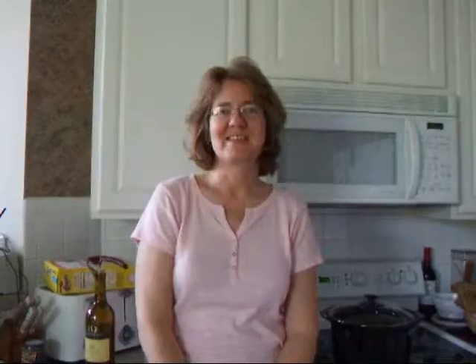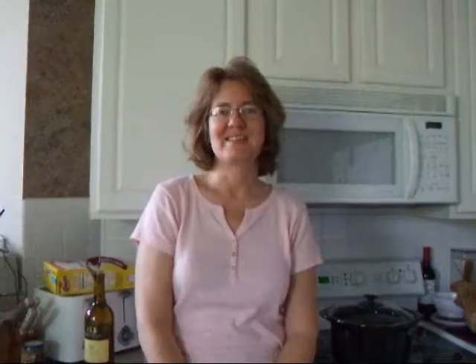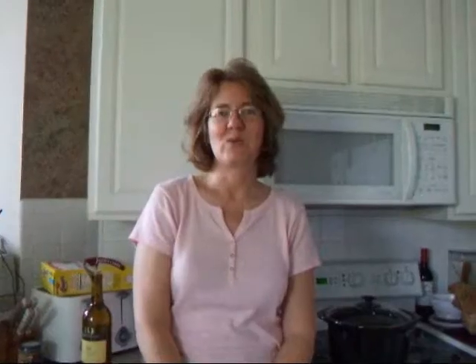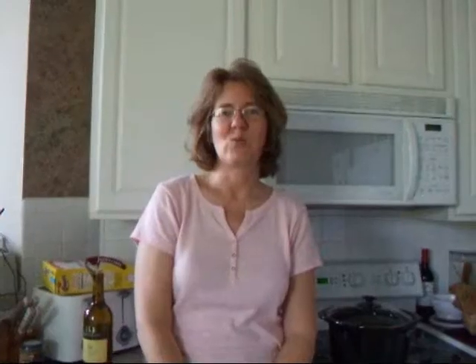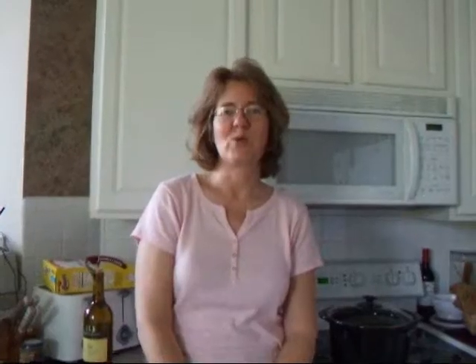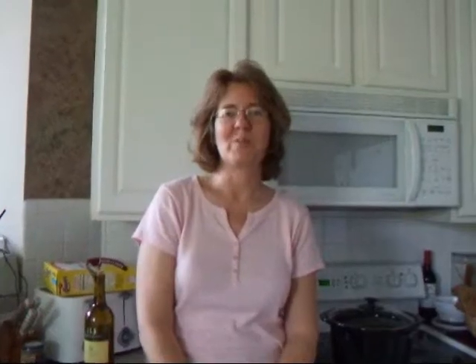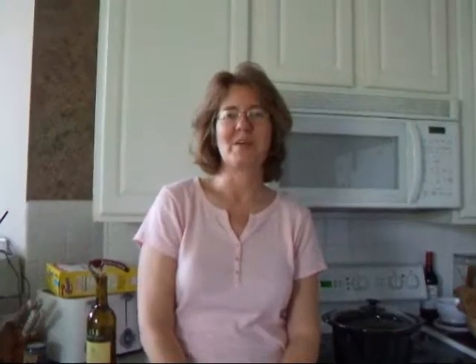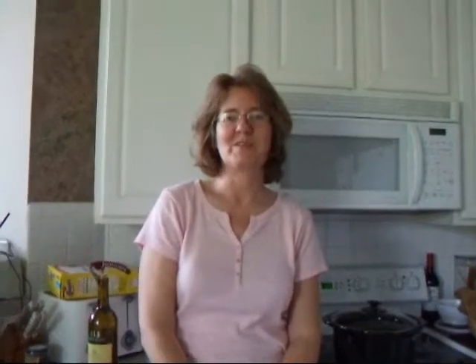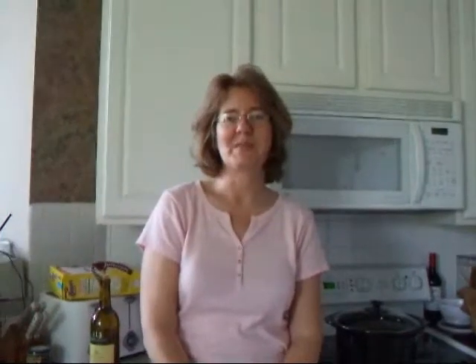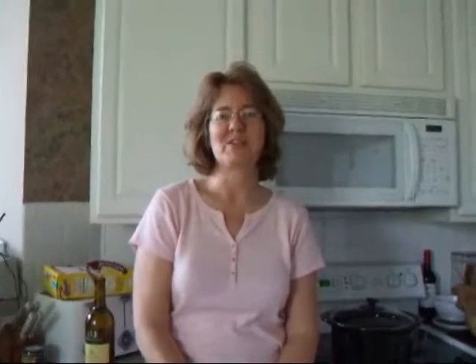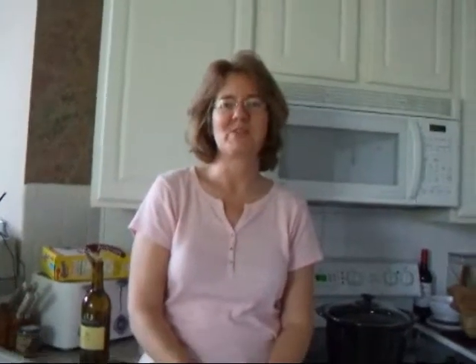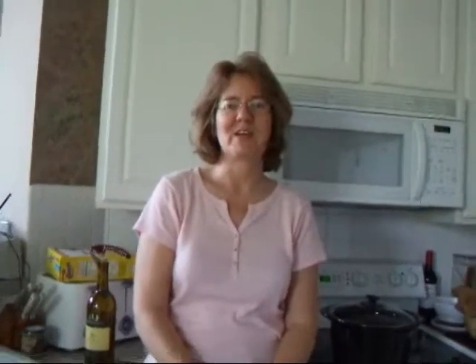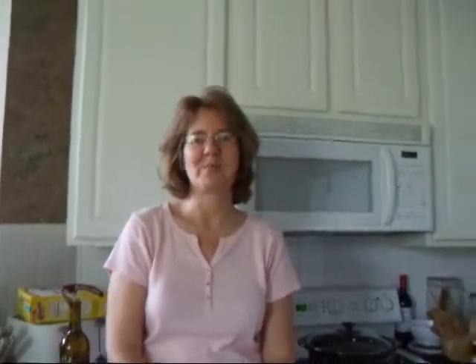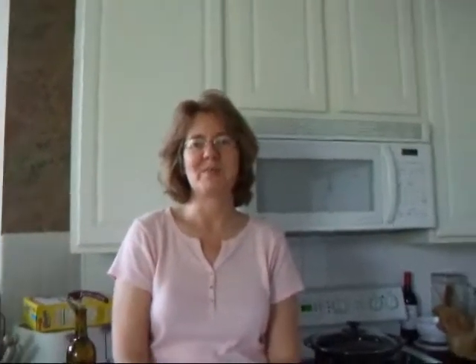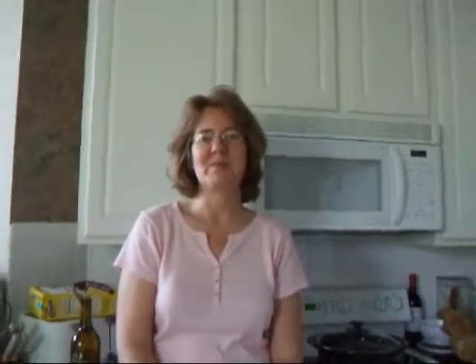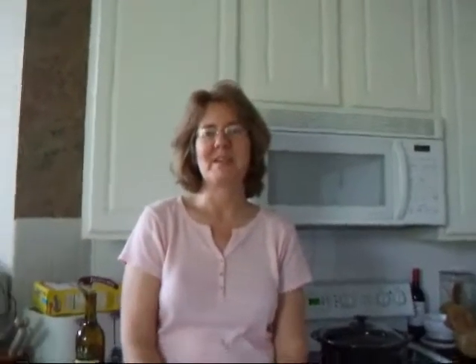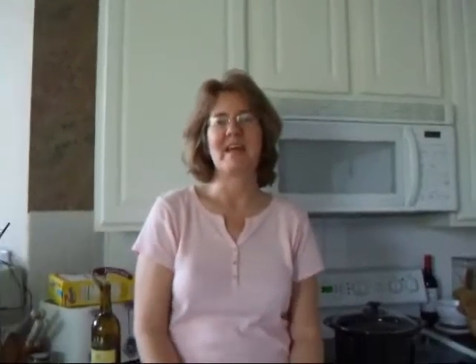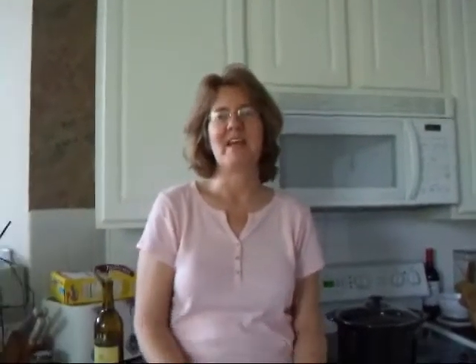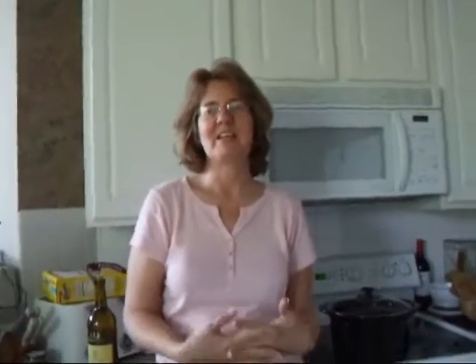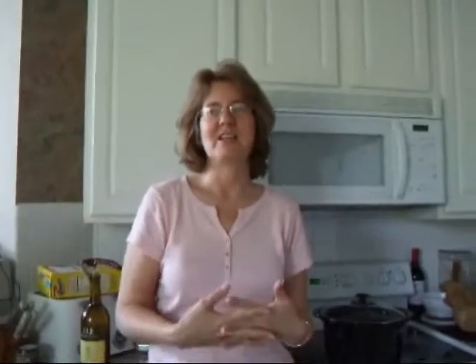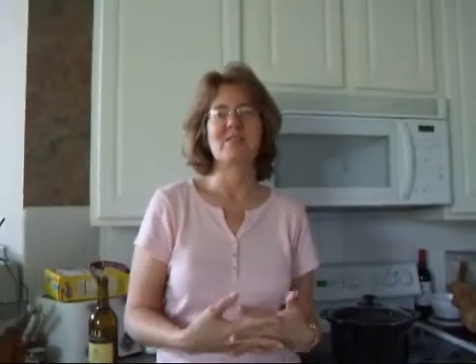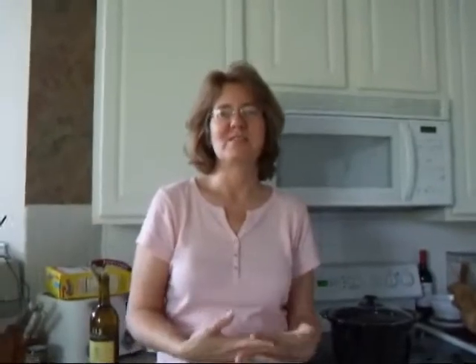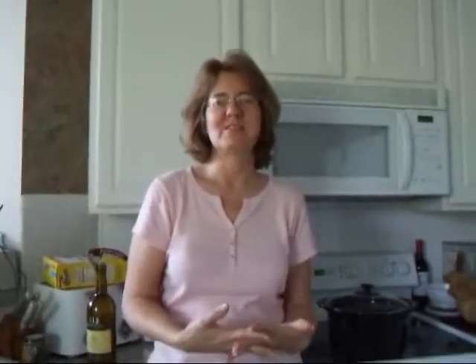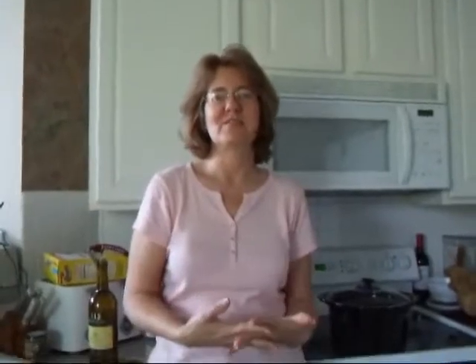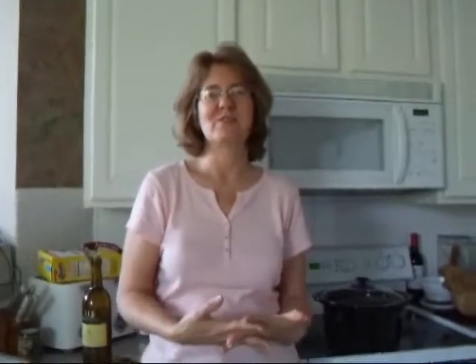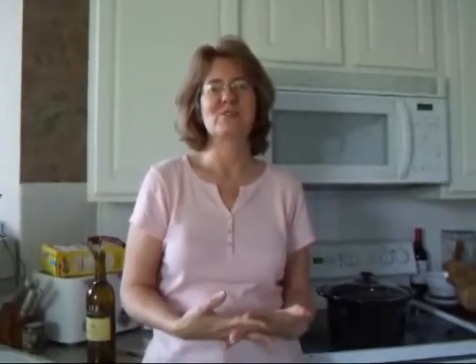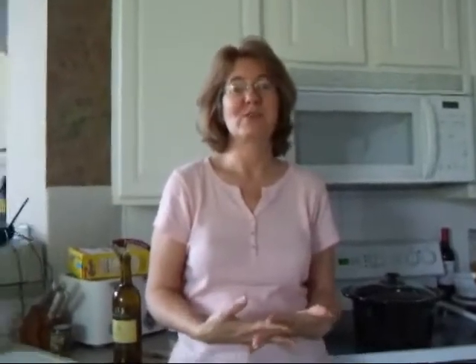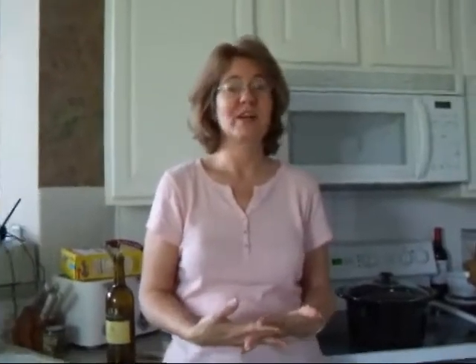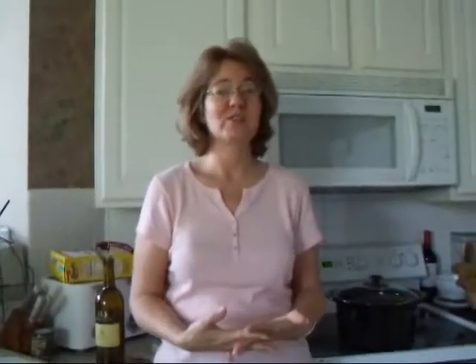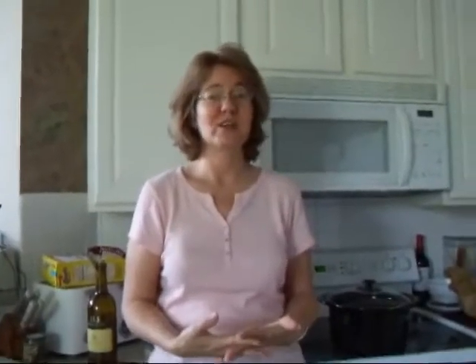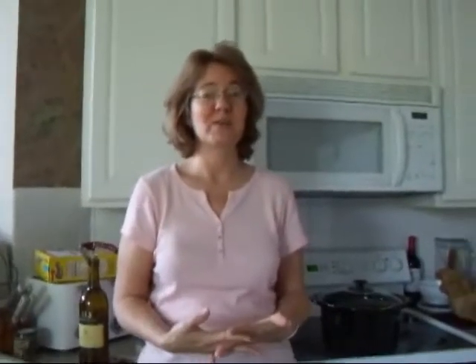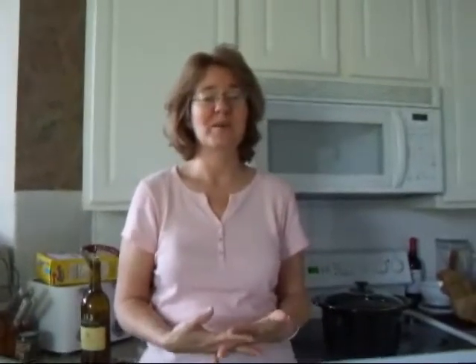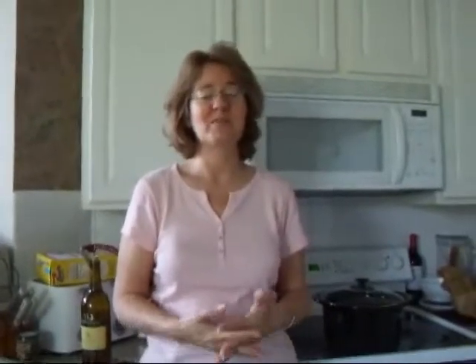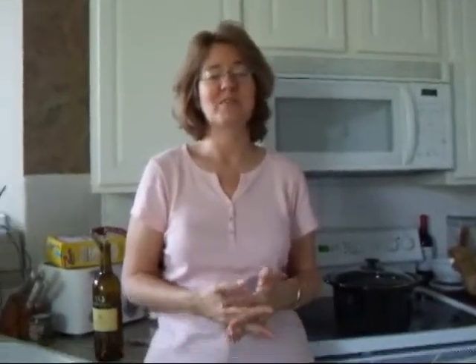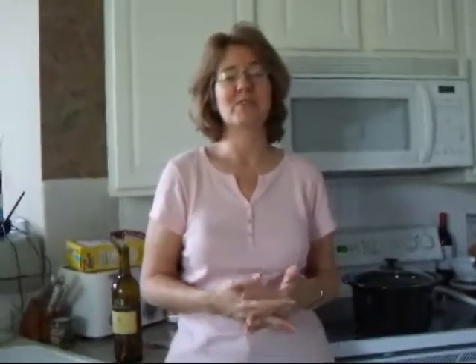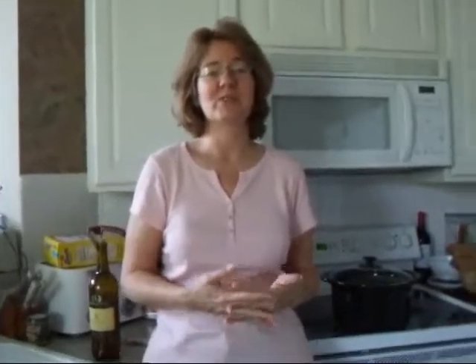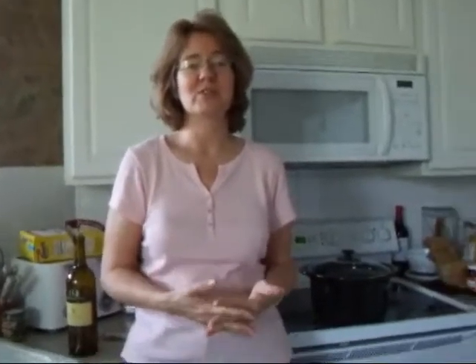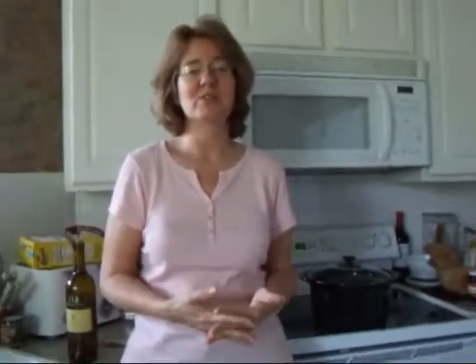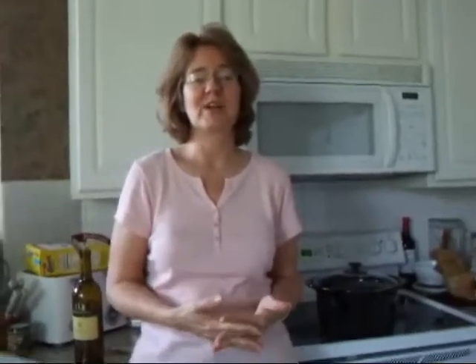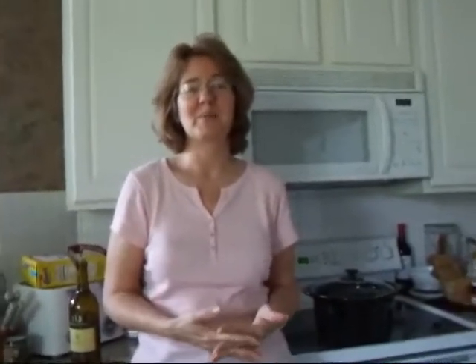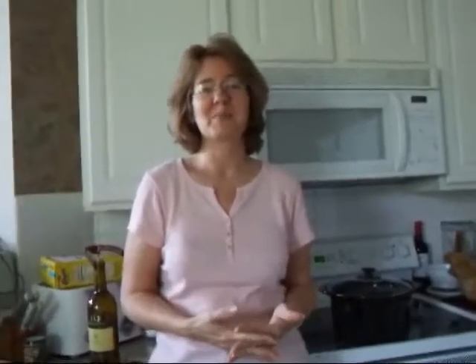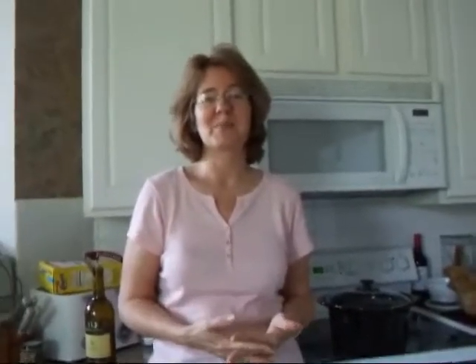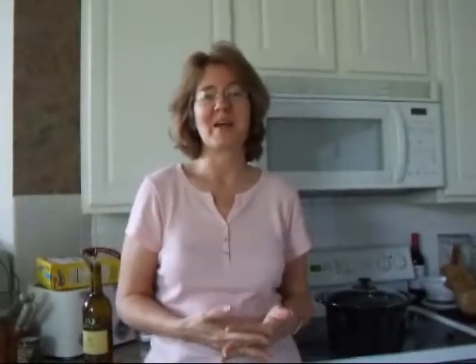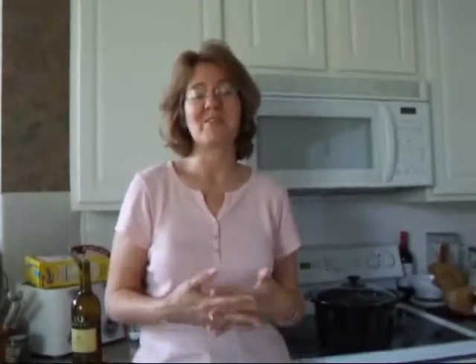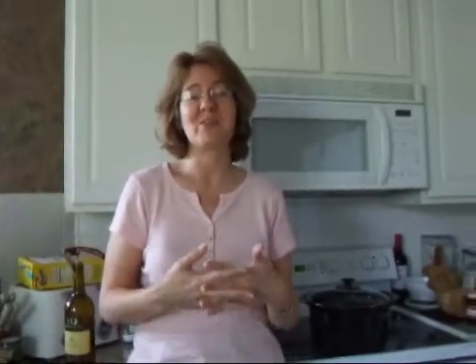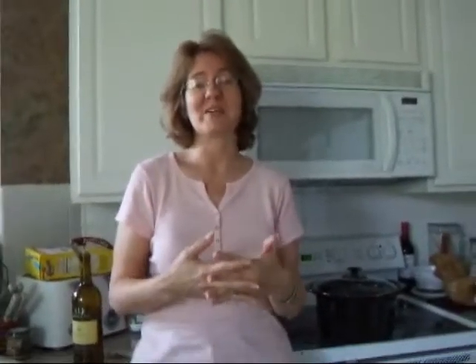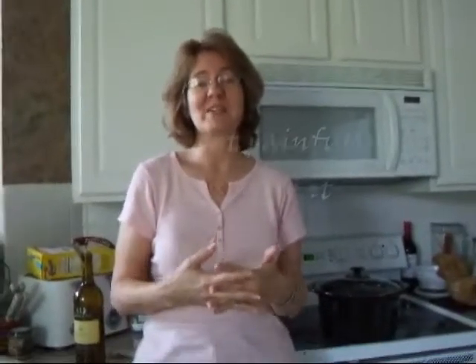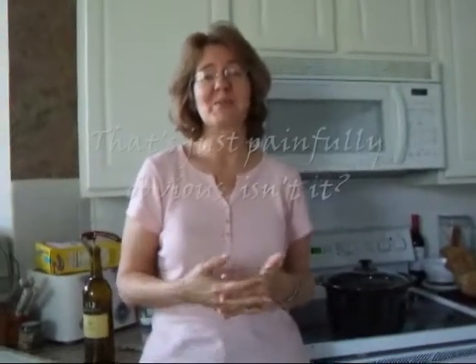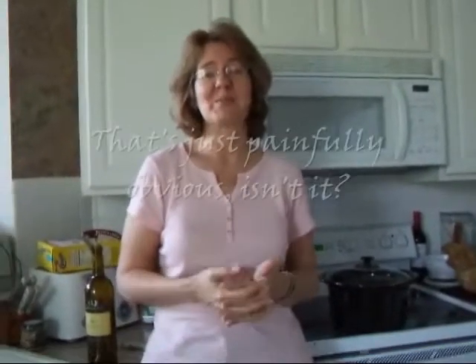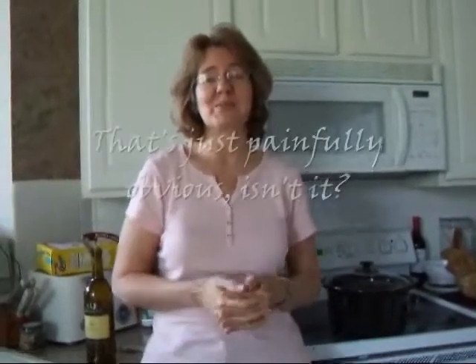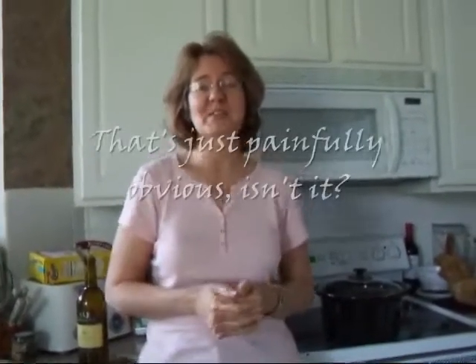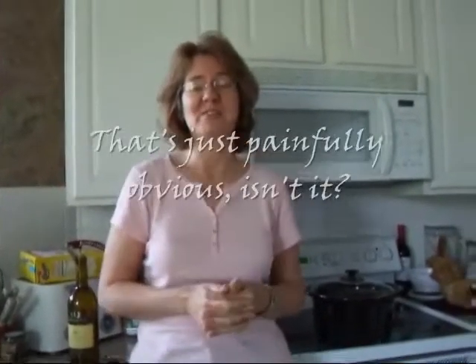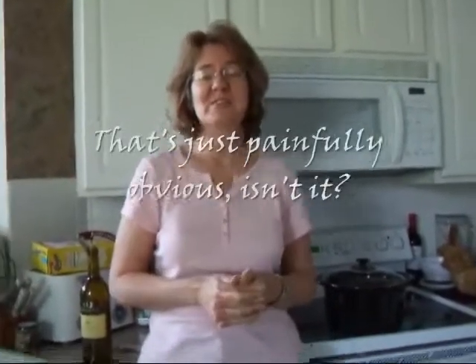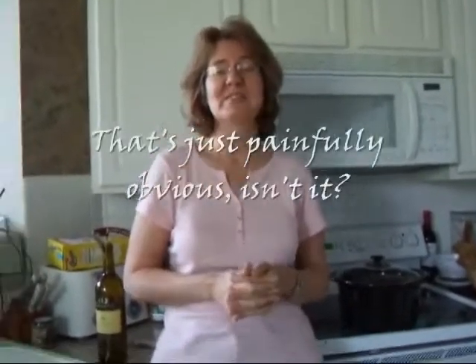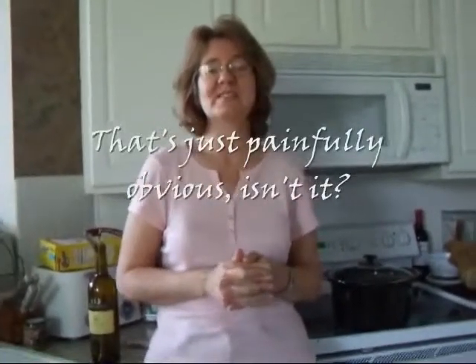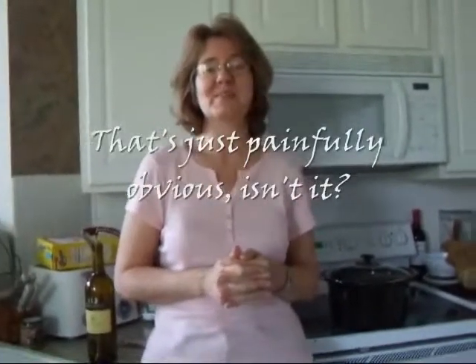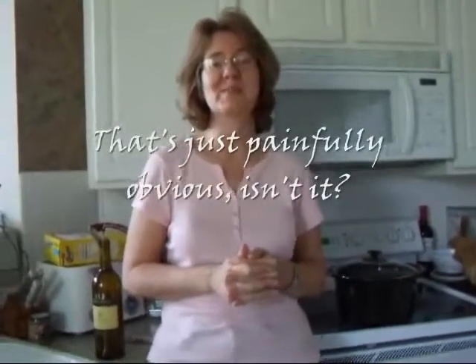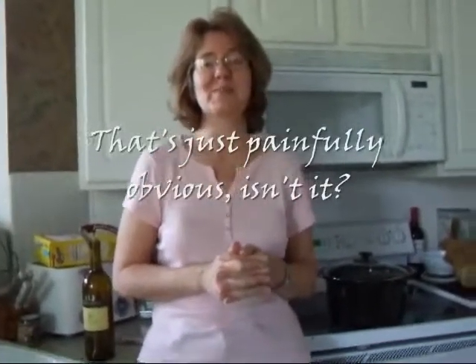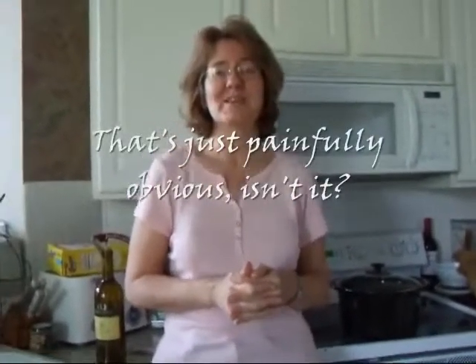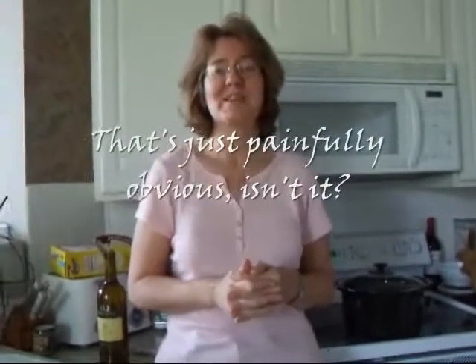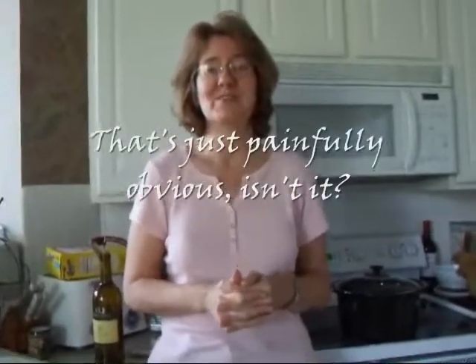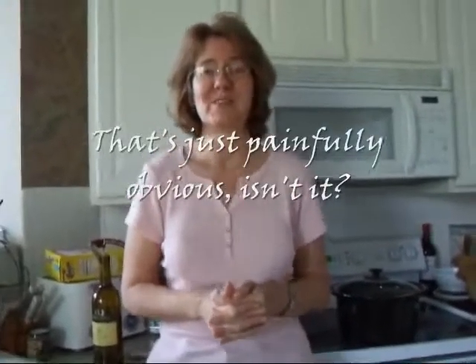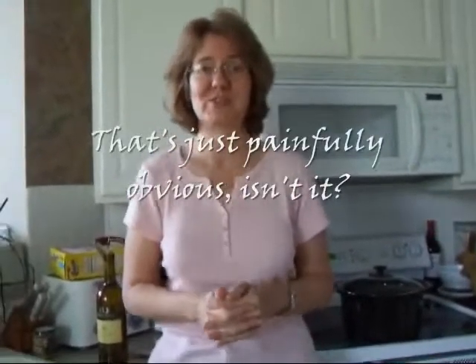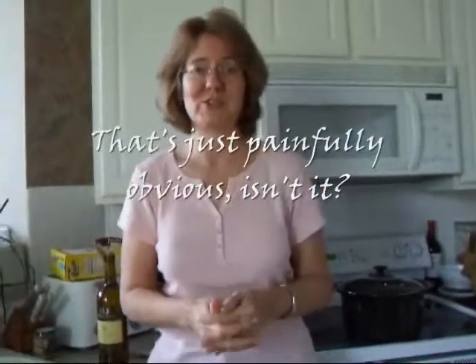We're about to make tripe, and none of us have ever tried tripe. I've never cooked tripe. I have no idea what I'm doing, so this is going to be an adventure.